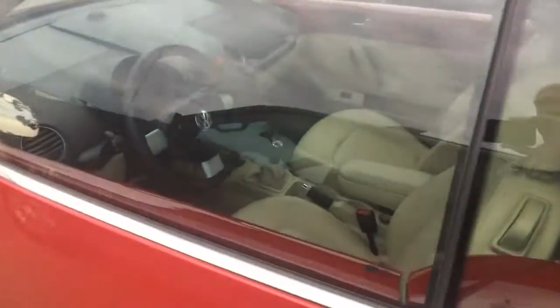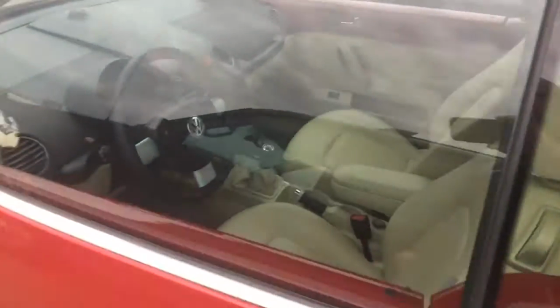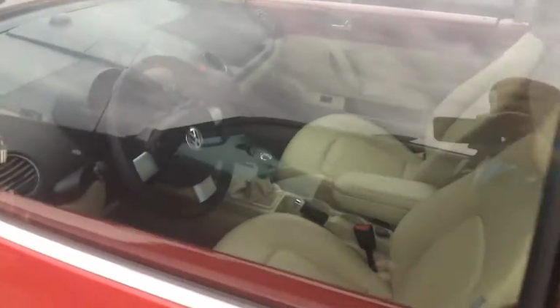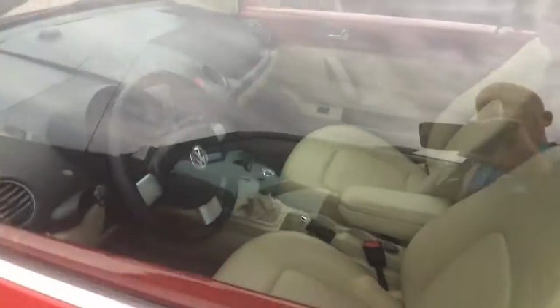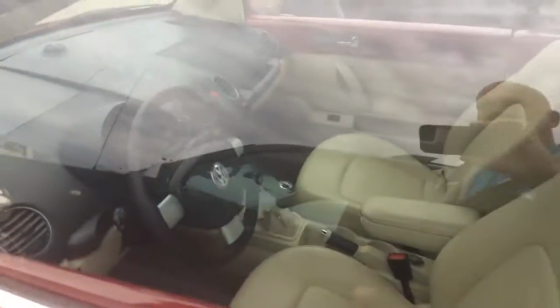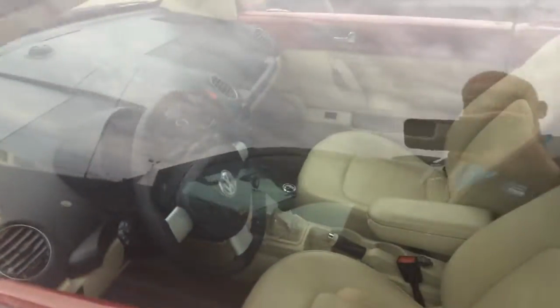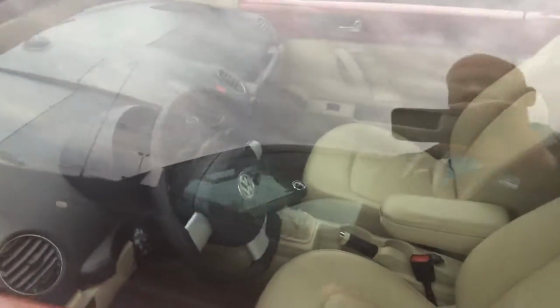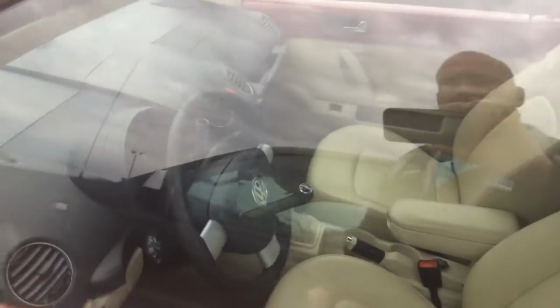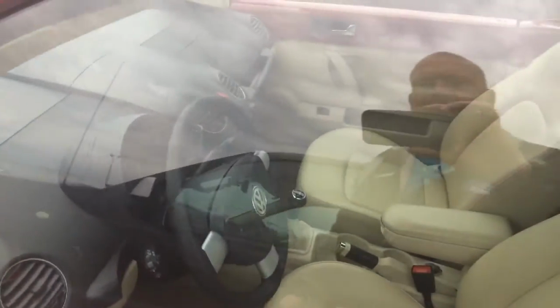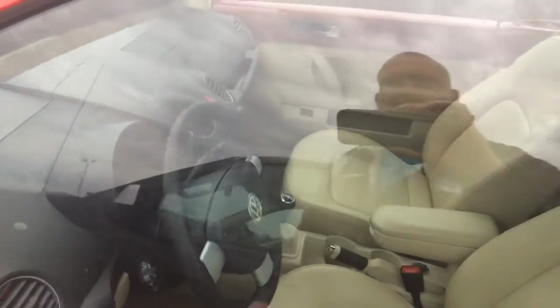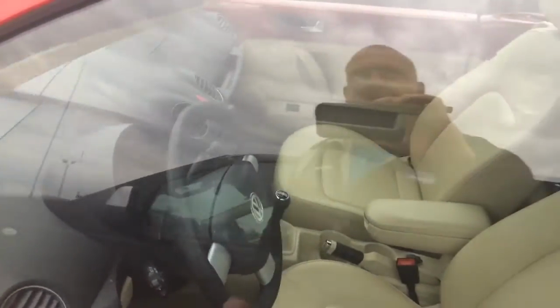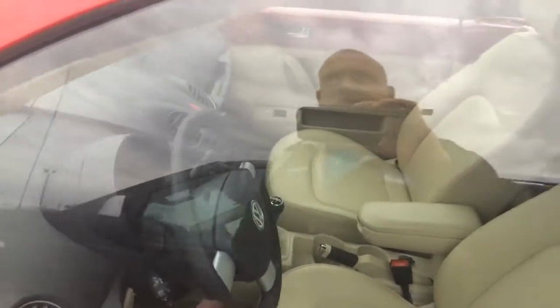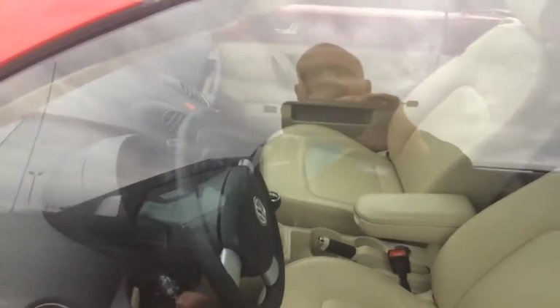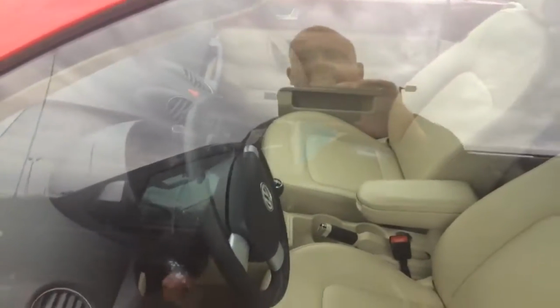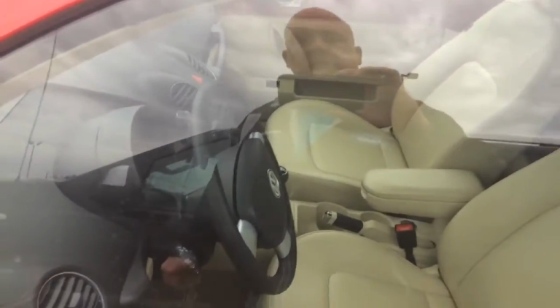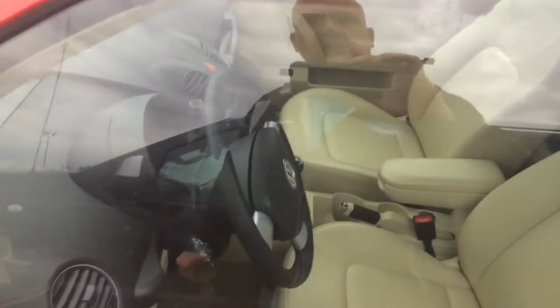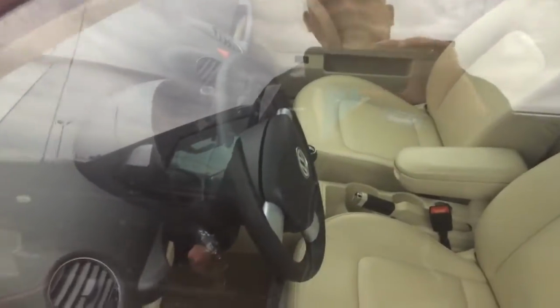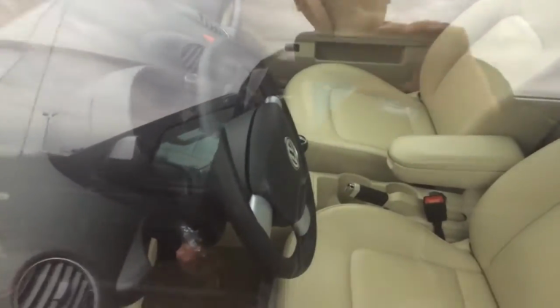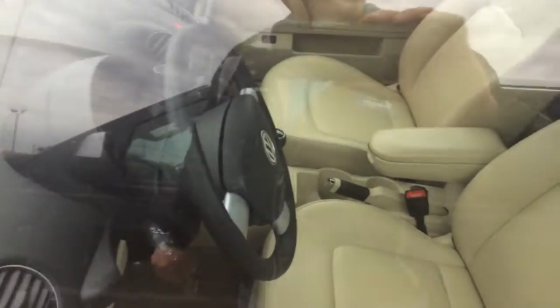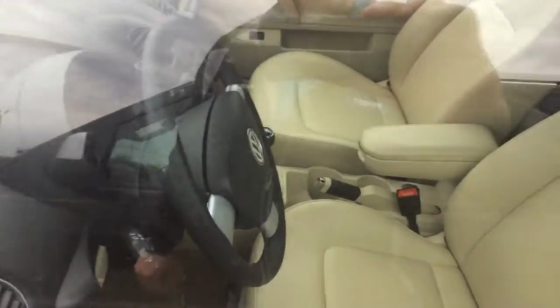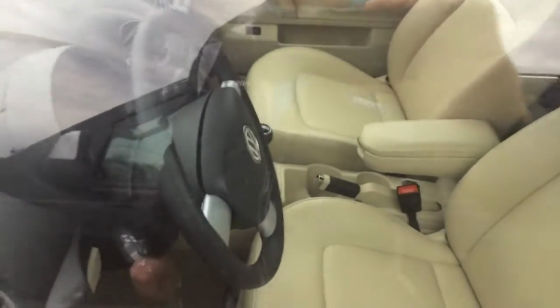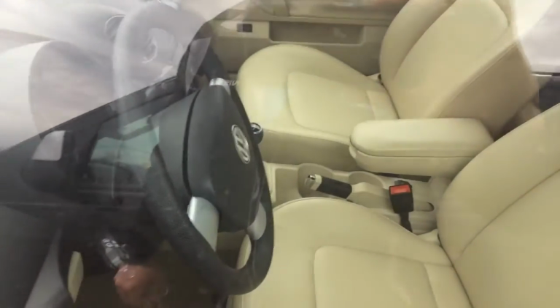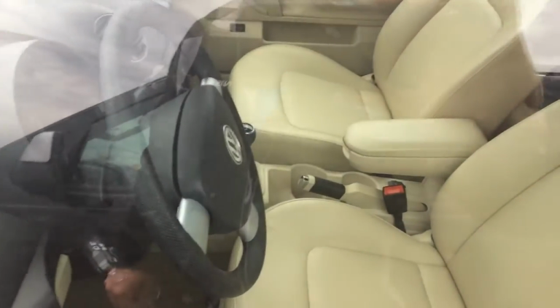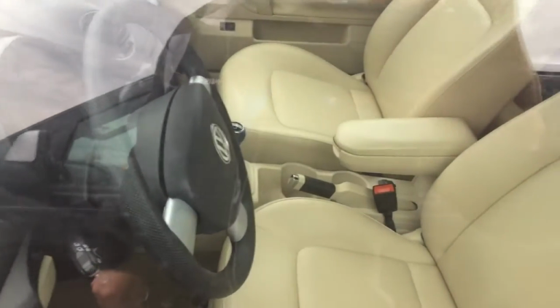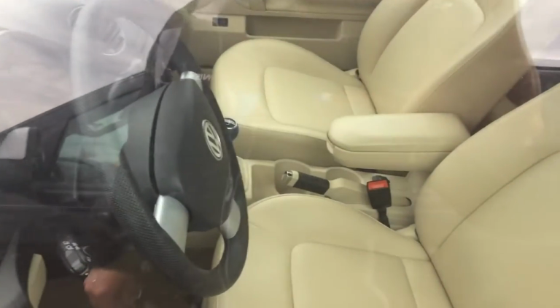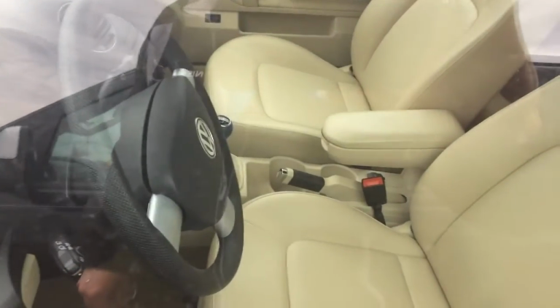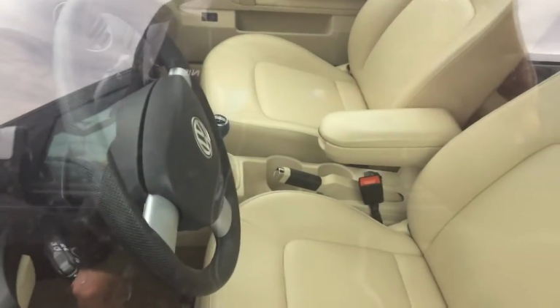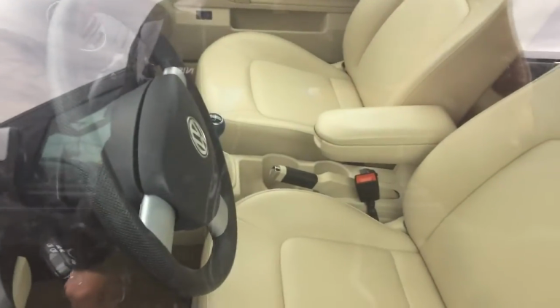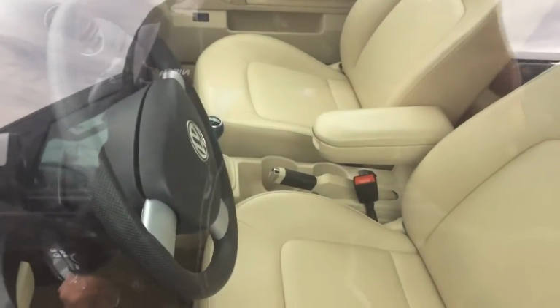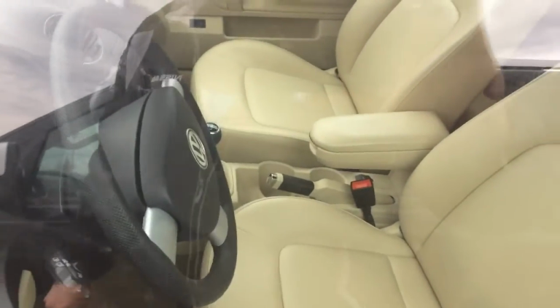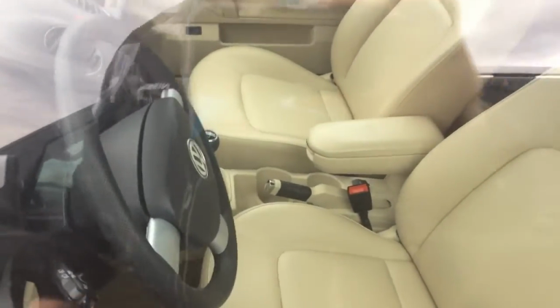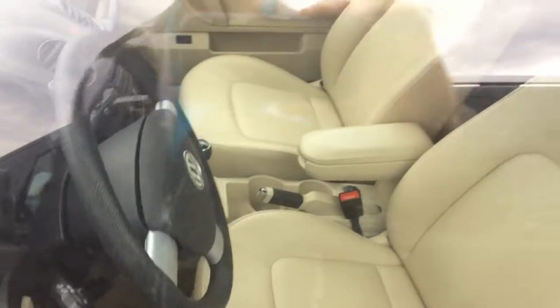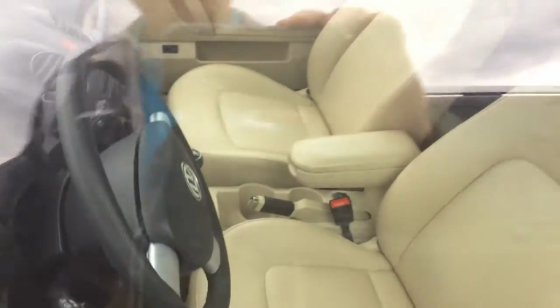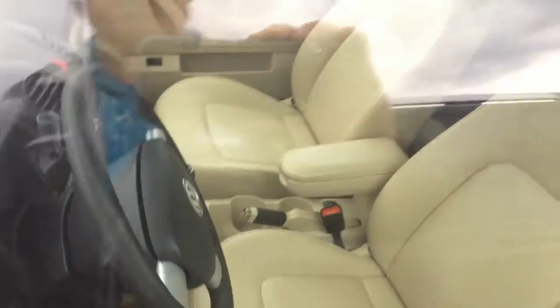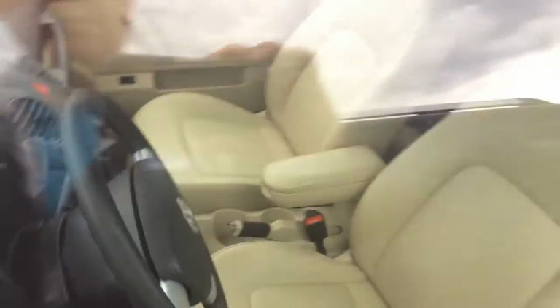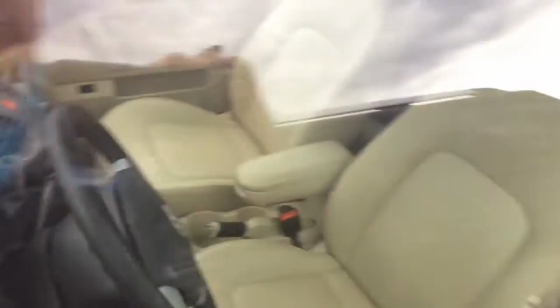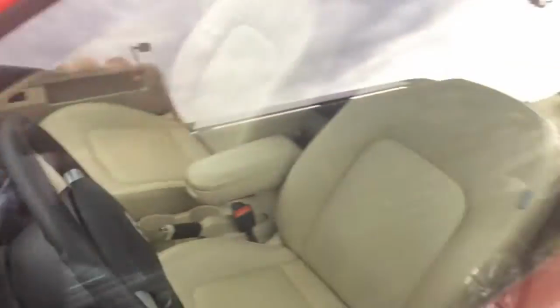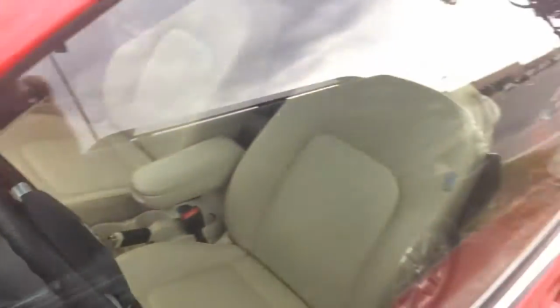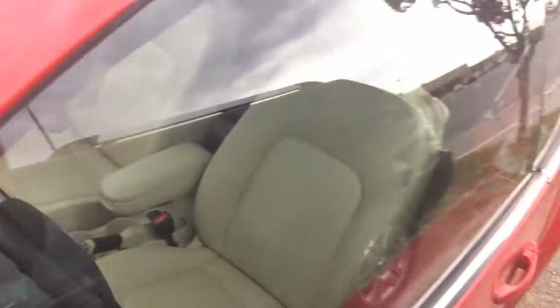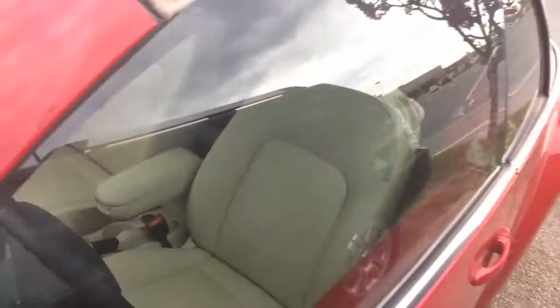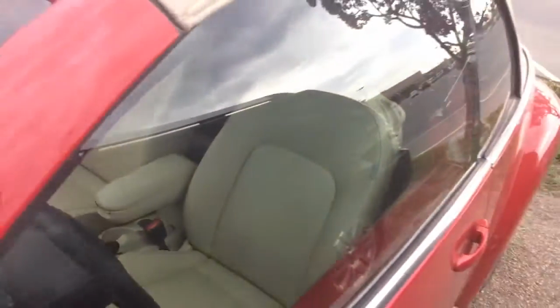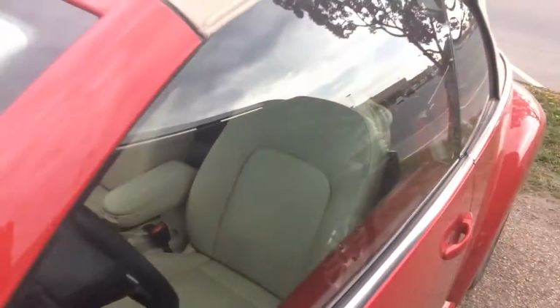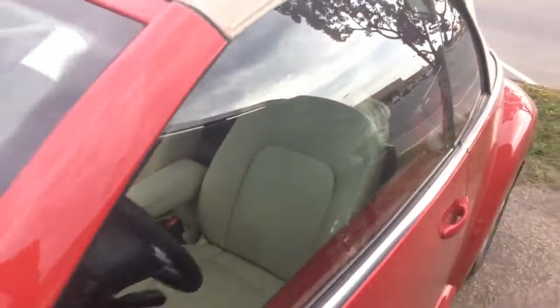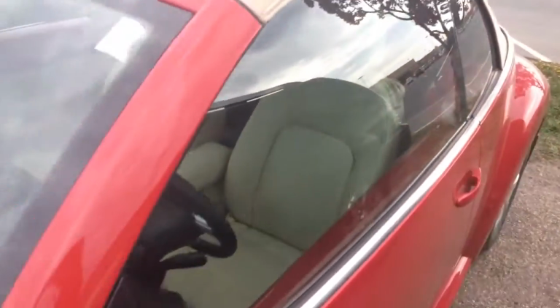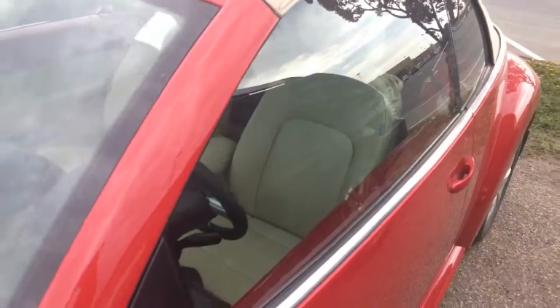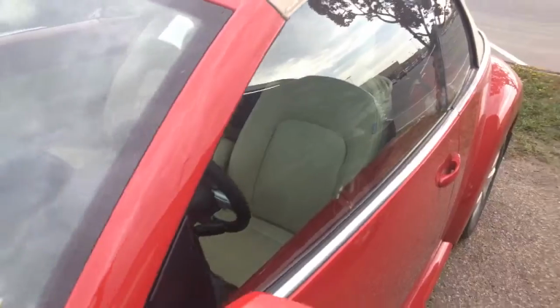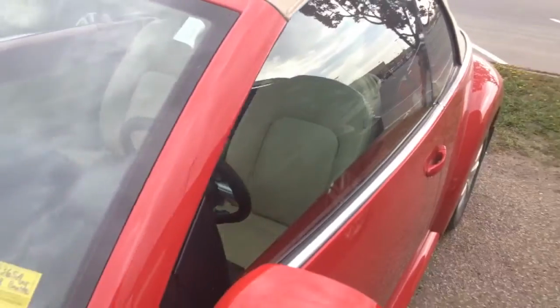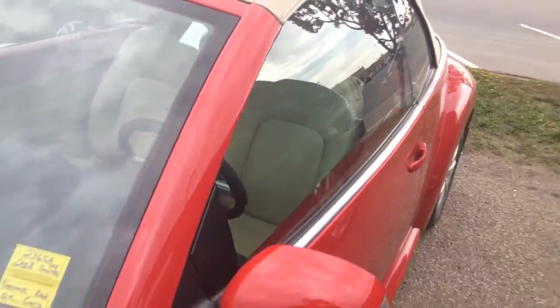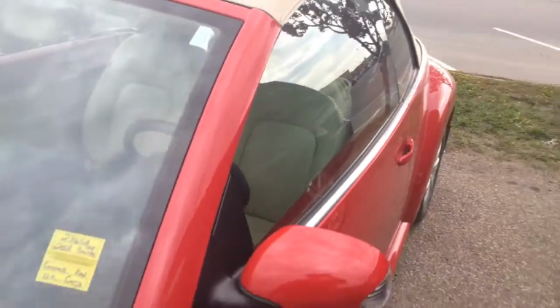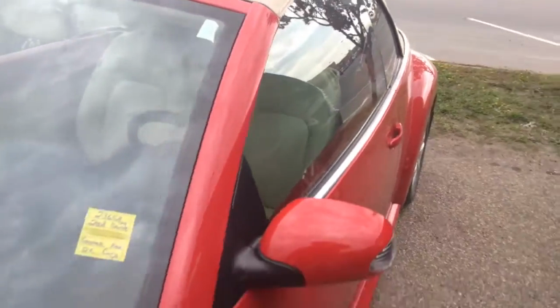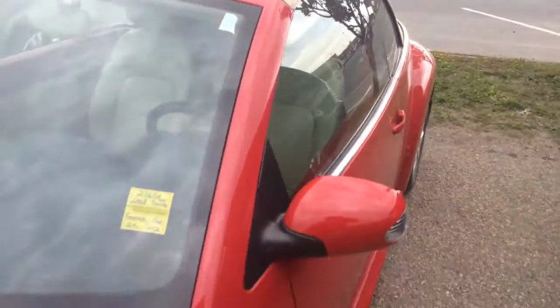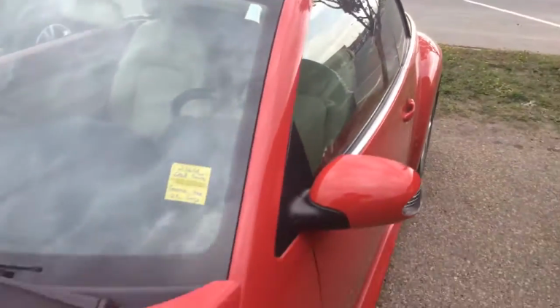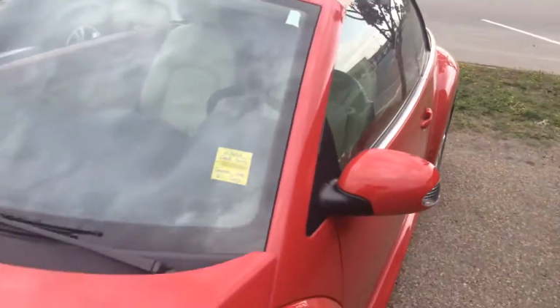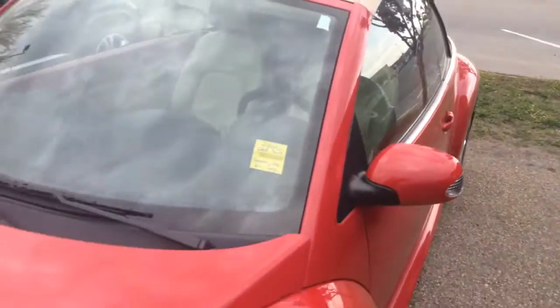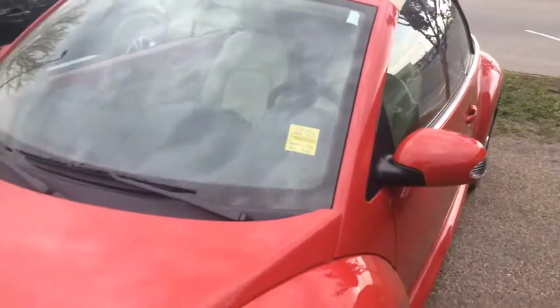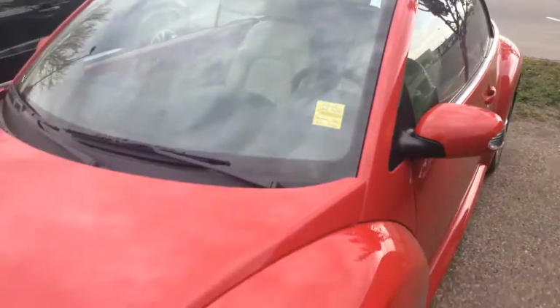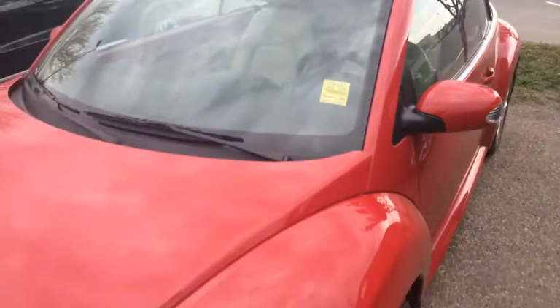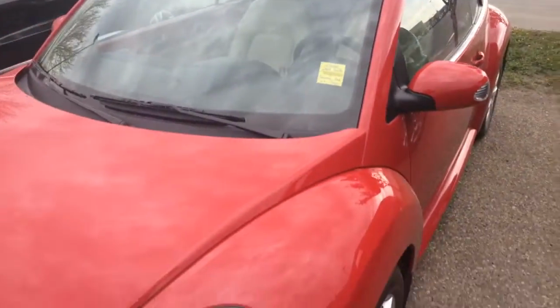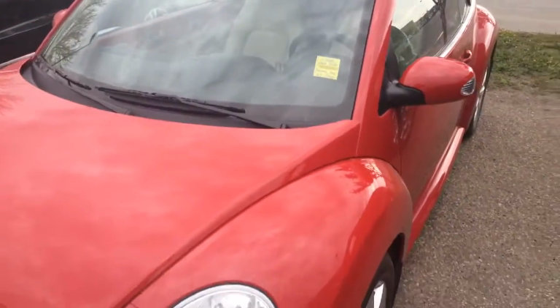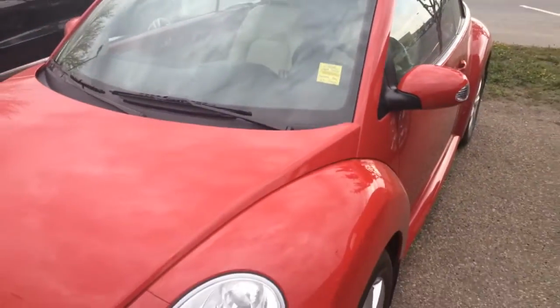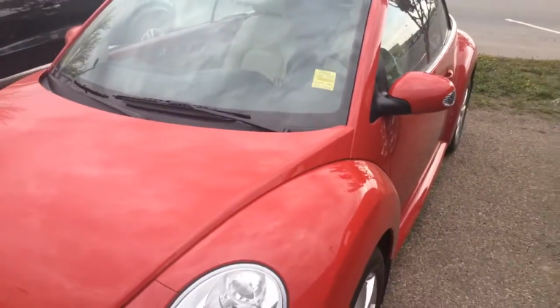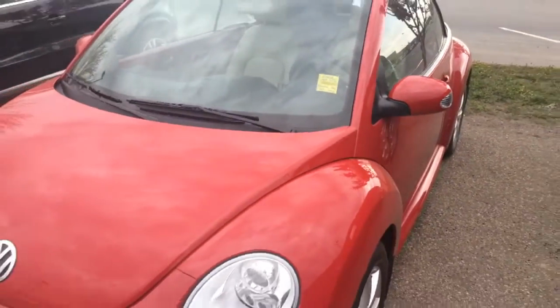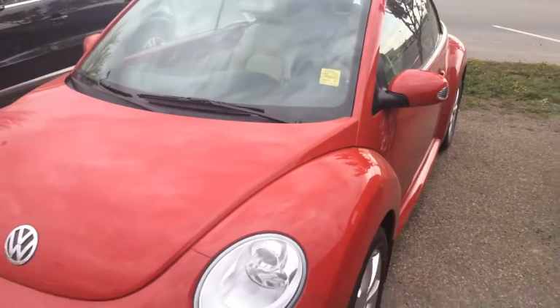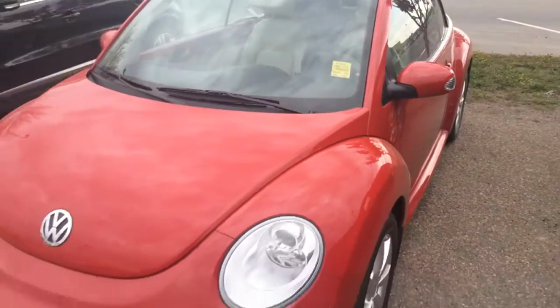We're in the process of running this to the shop just to make sure that everything looks as good under the hood as it does on the body.